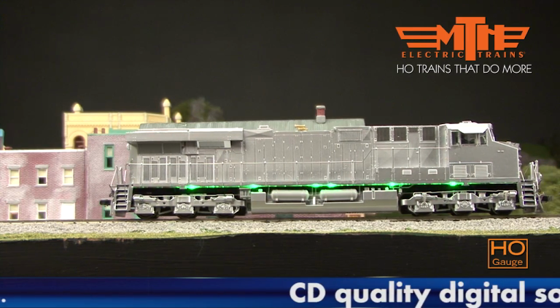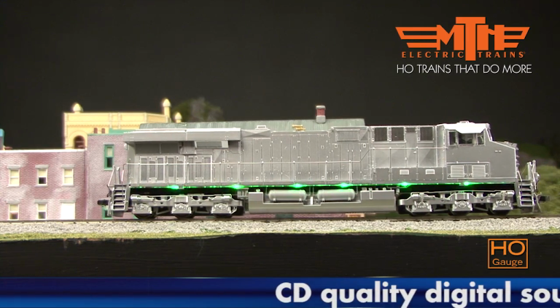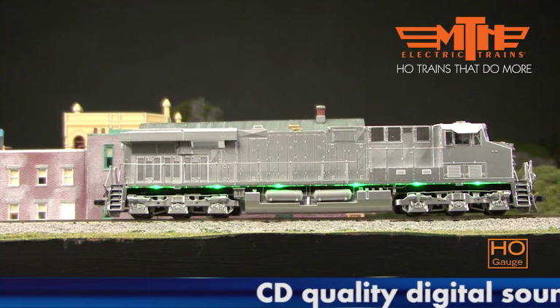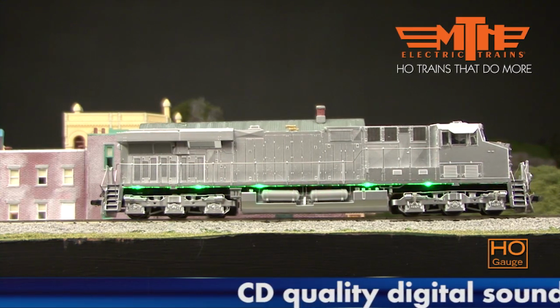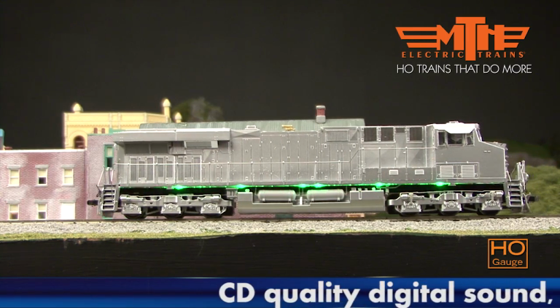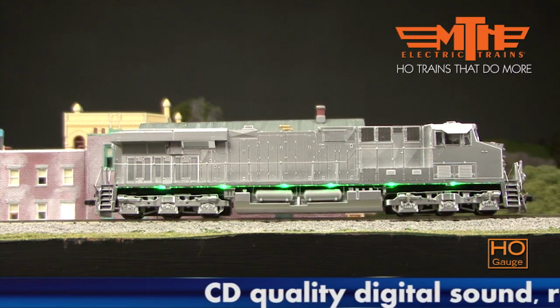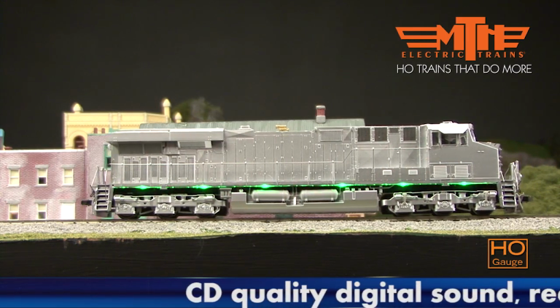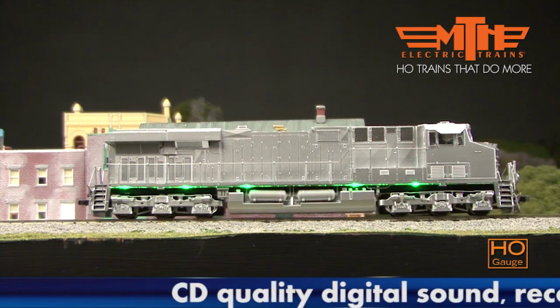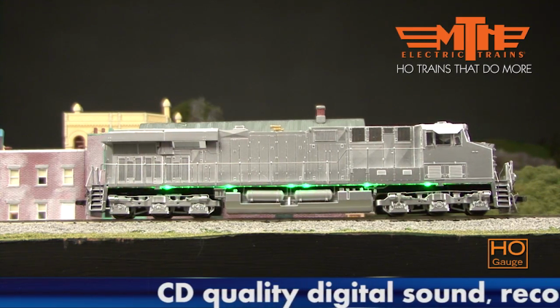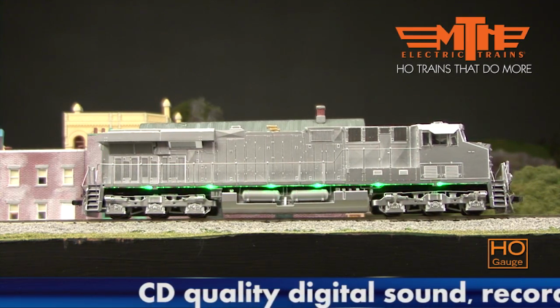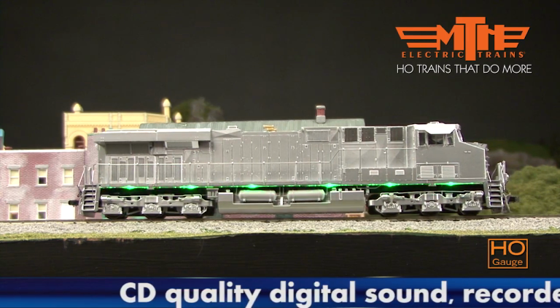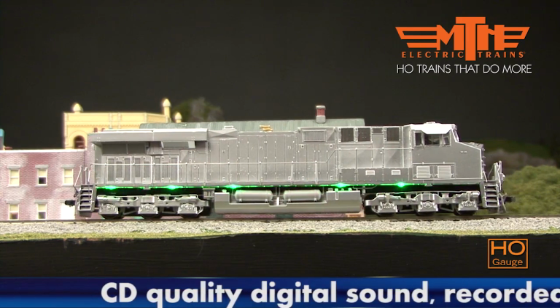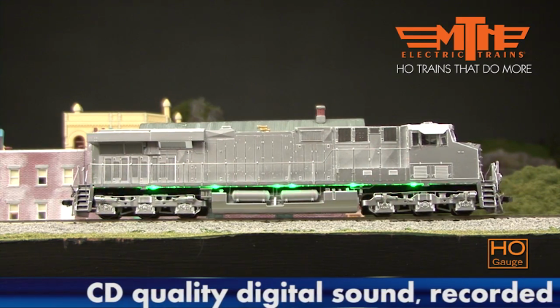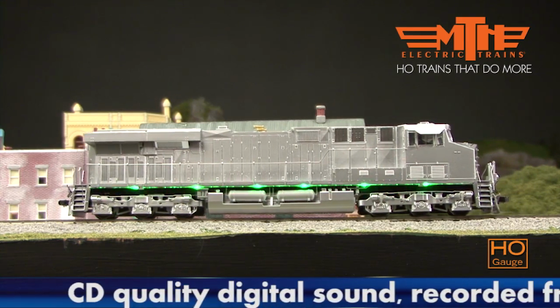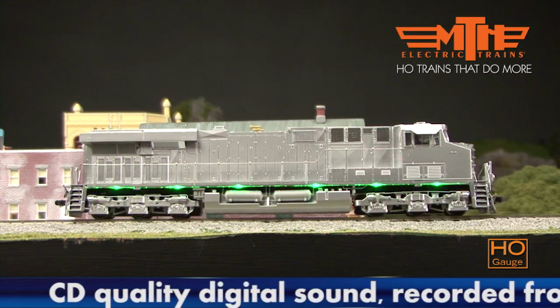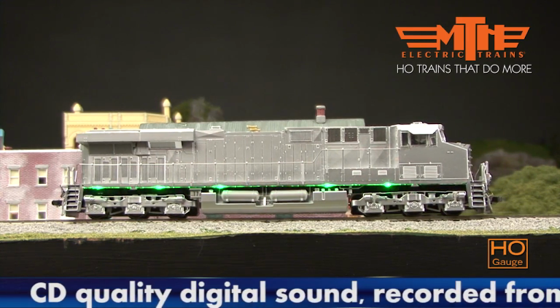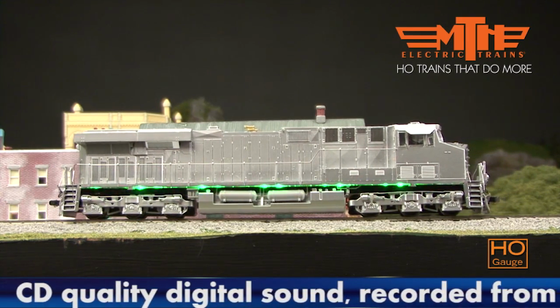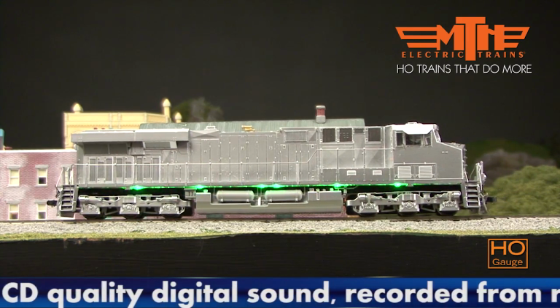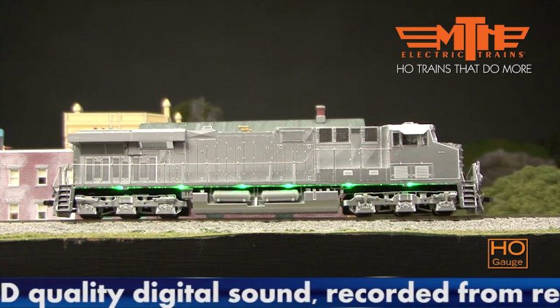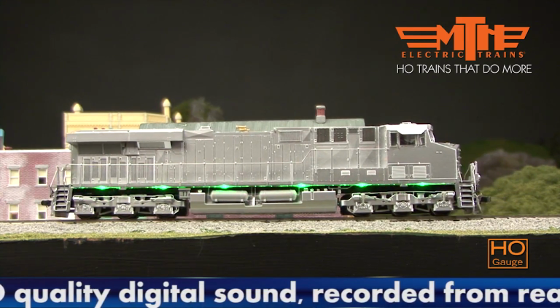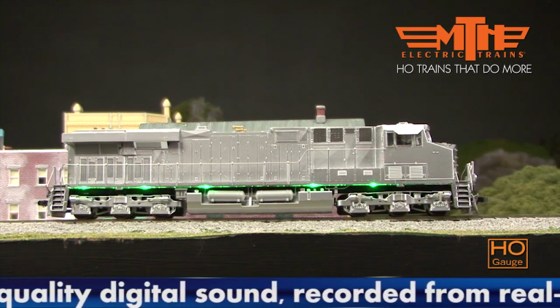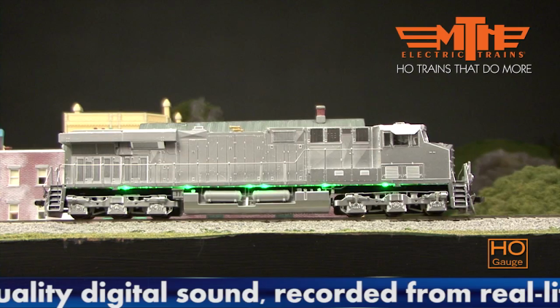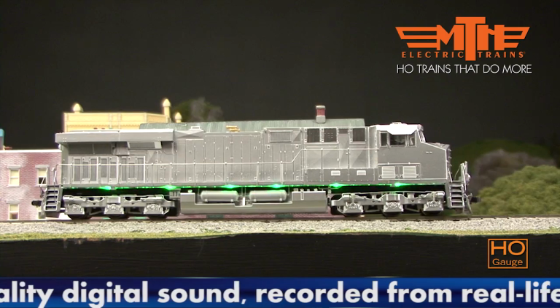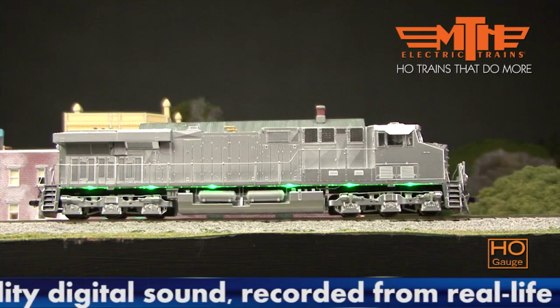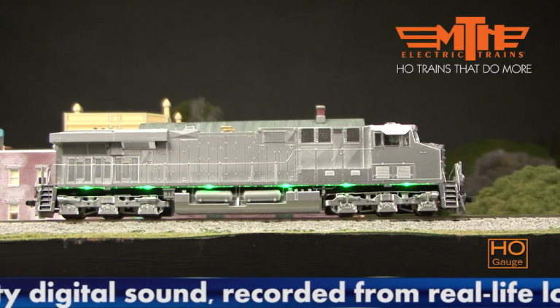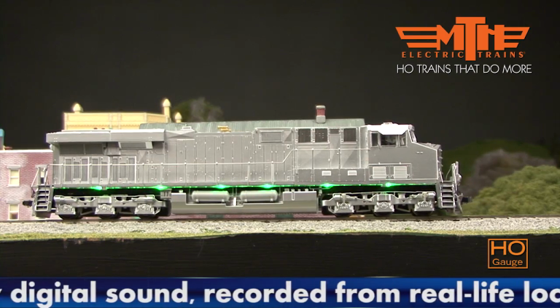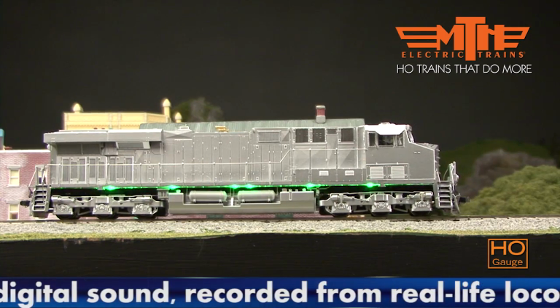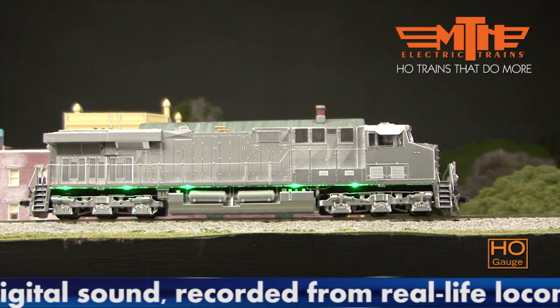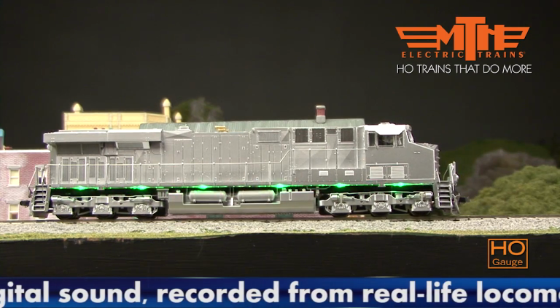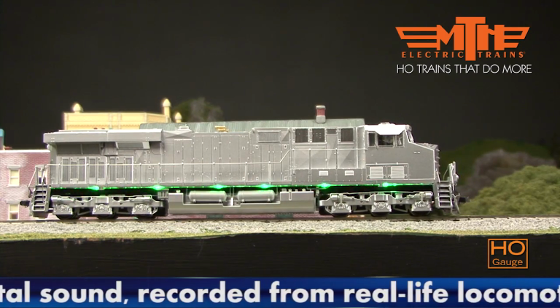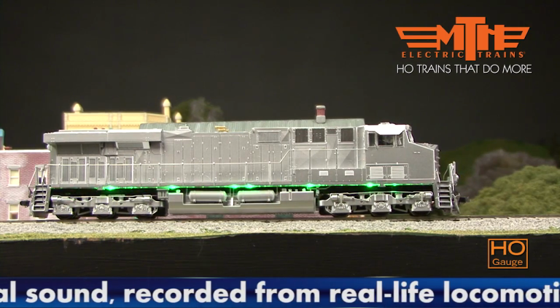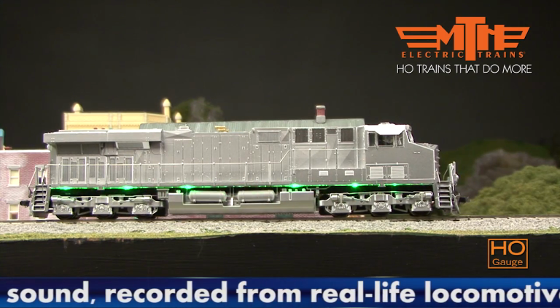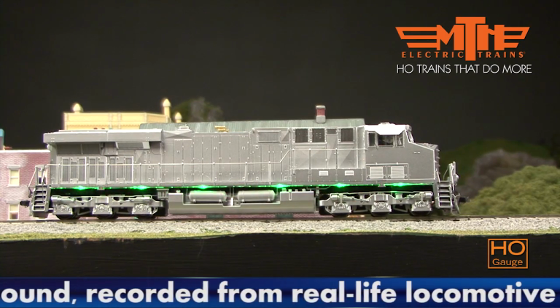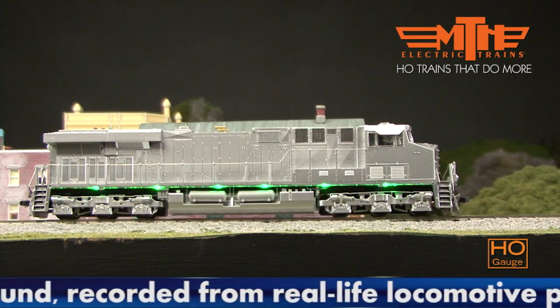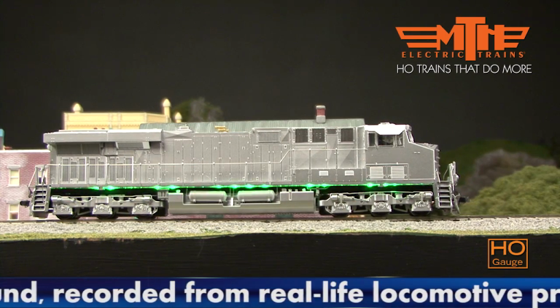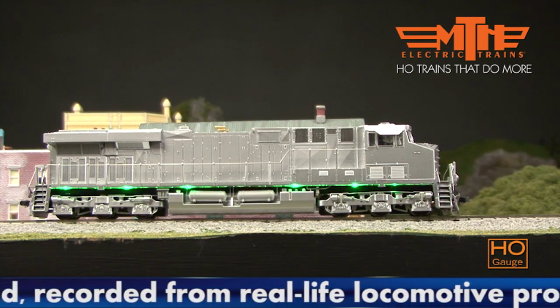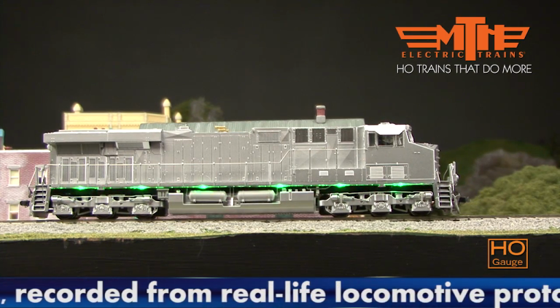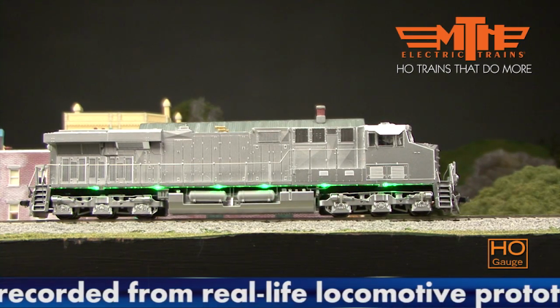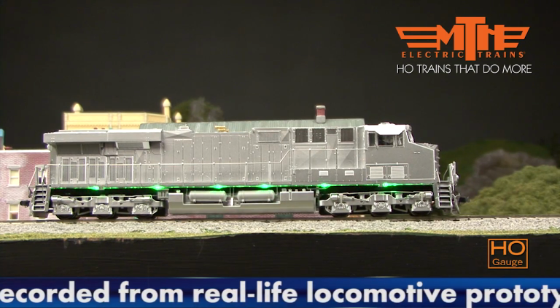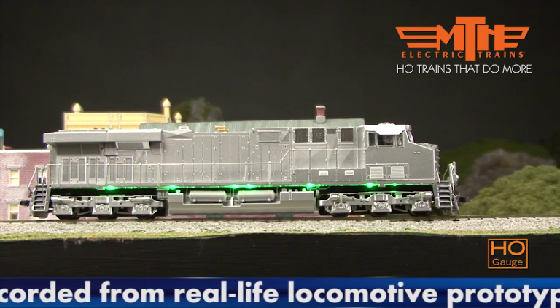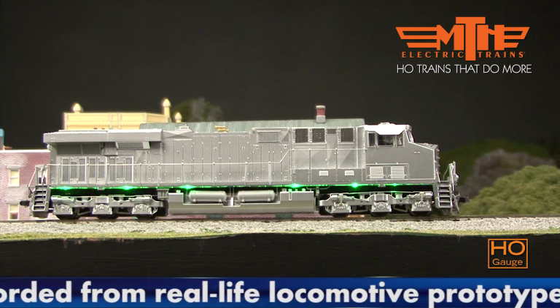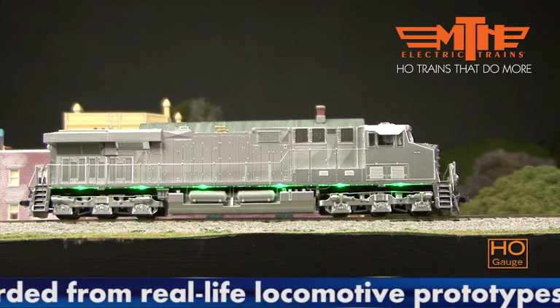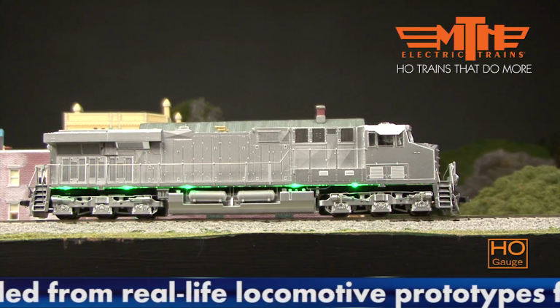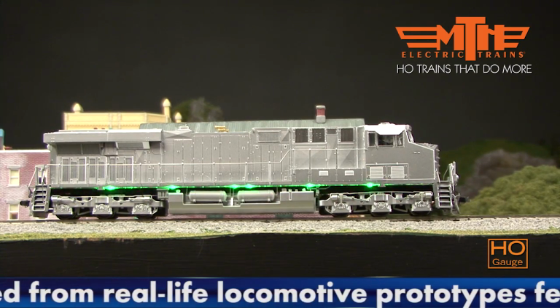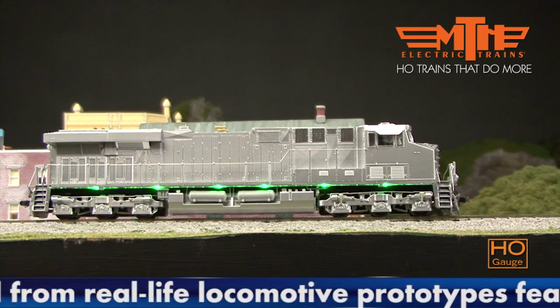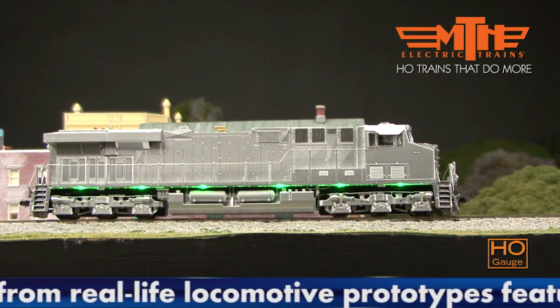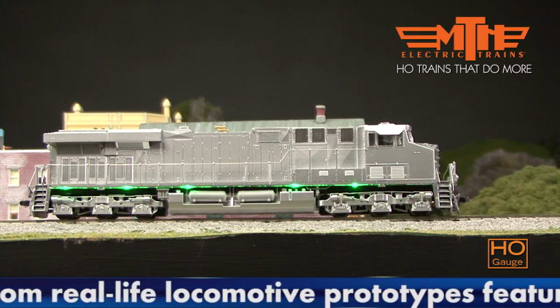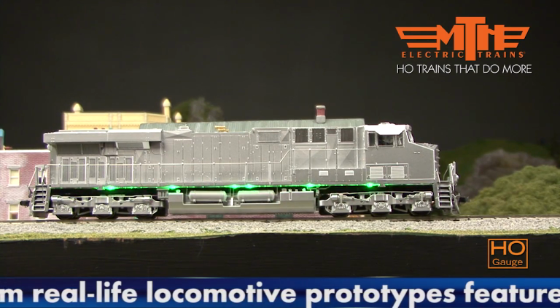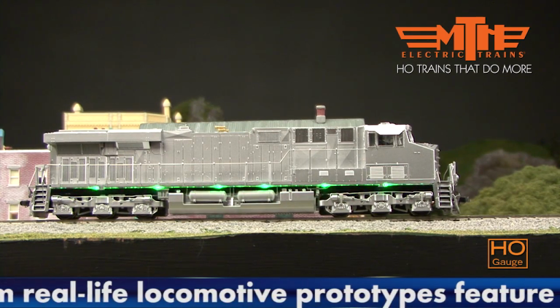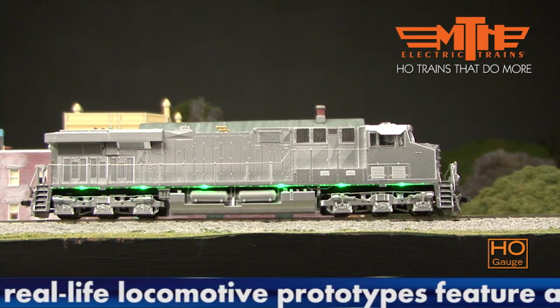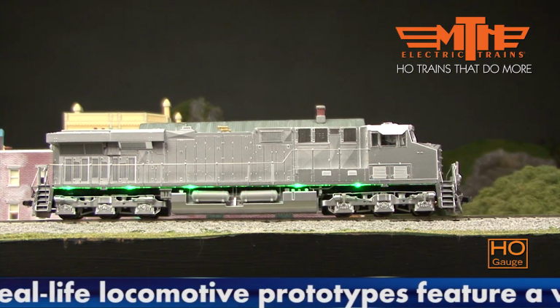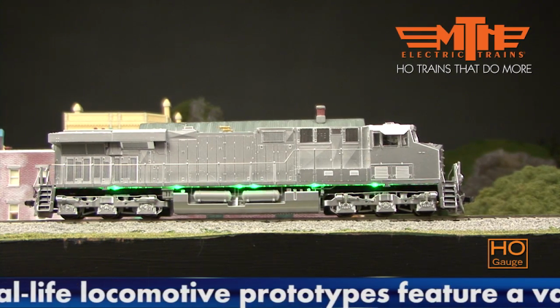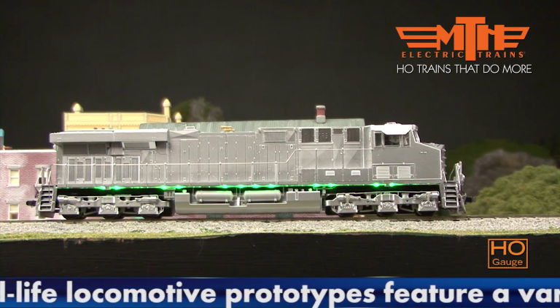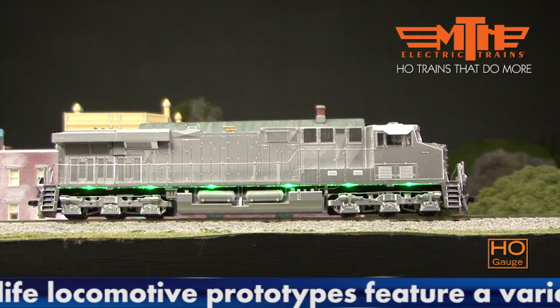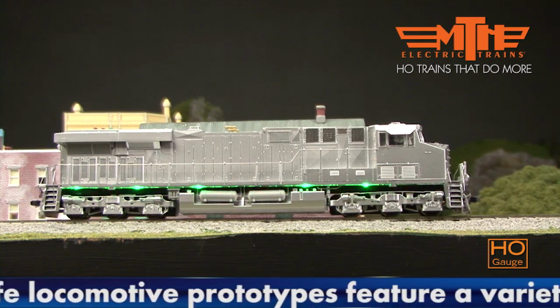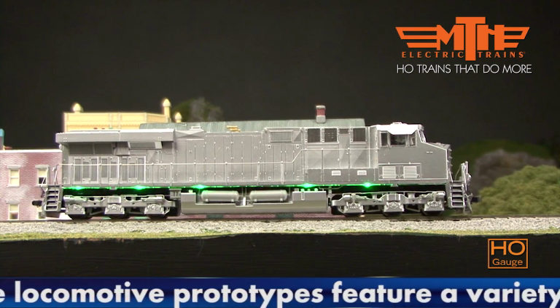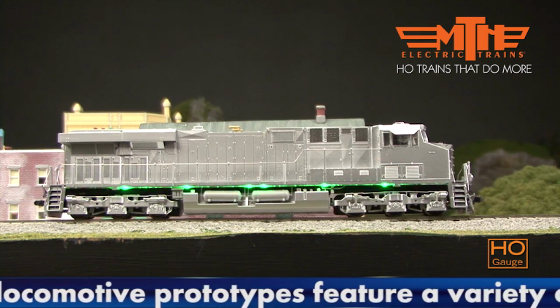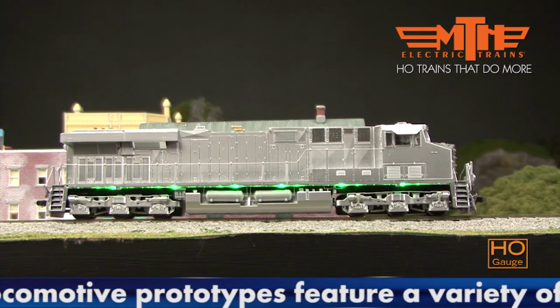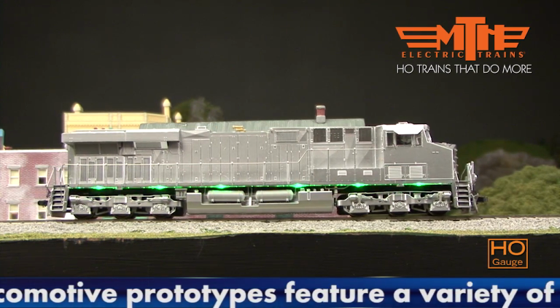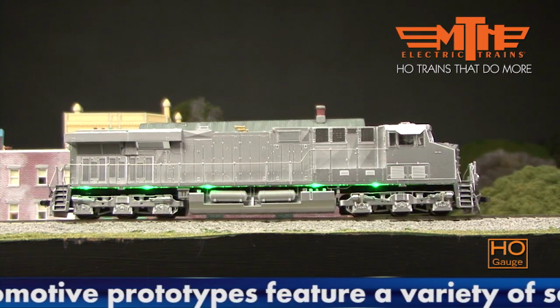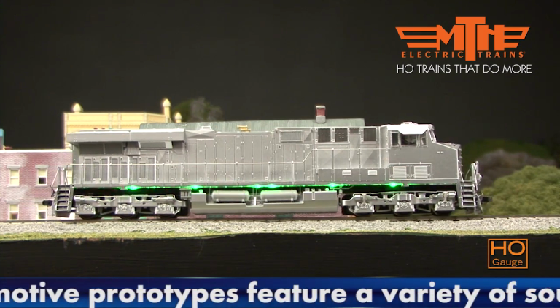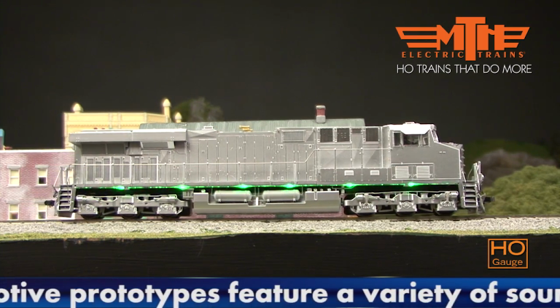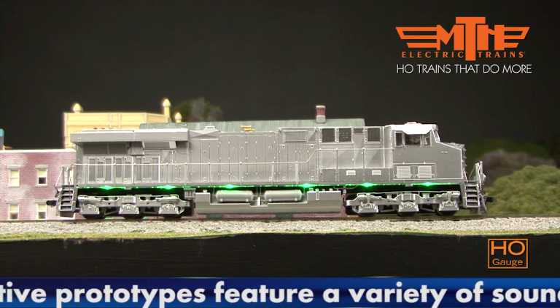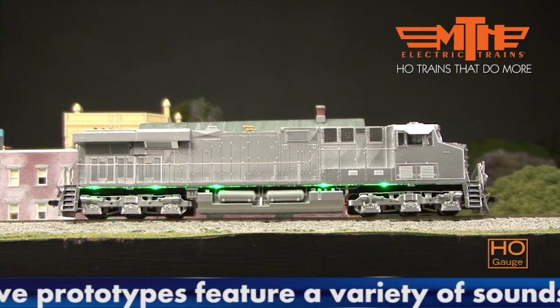In fact, the tooling for our EVO allows us to produce up to four different body-specific road main configurations, ensuring a high level of road-specific accuracy.